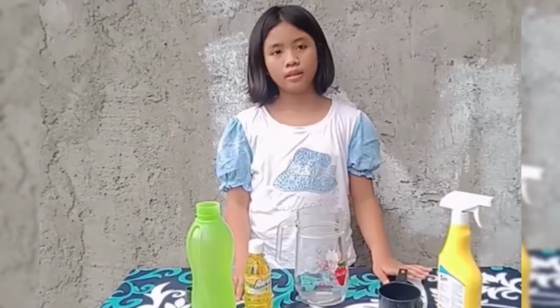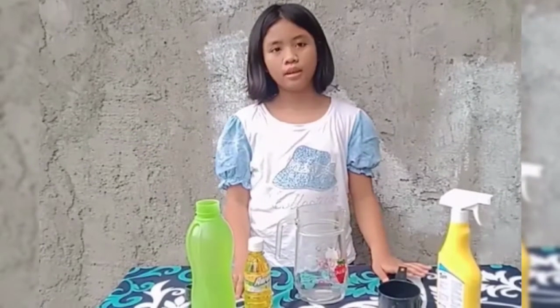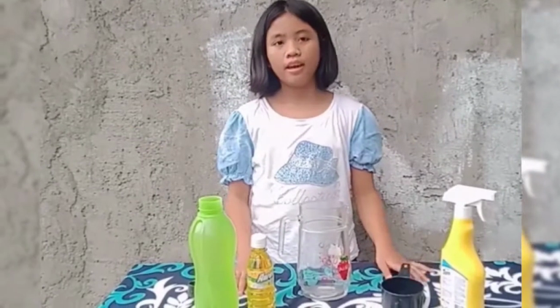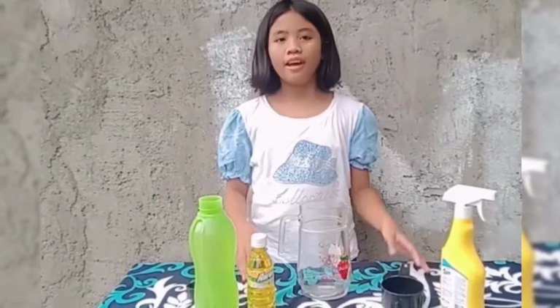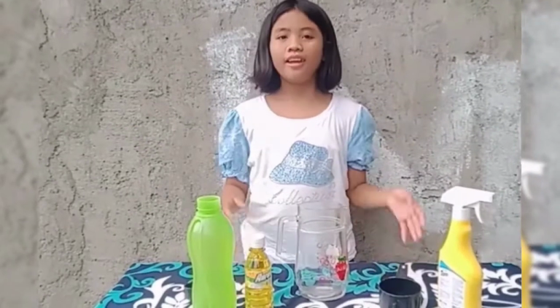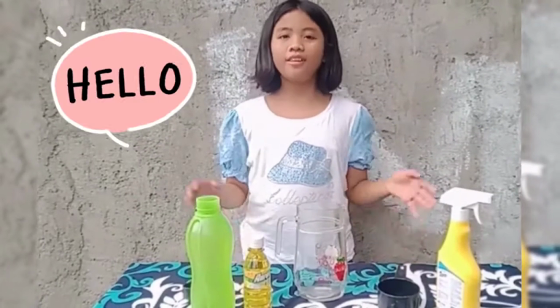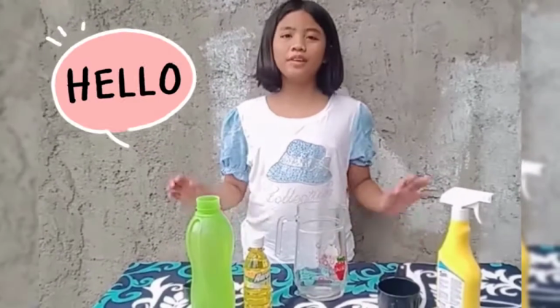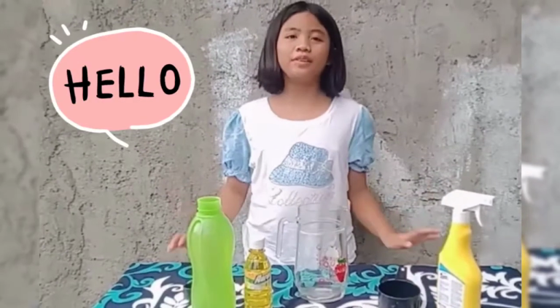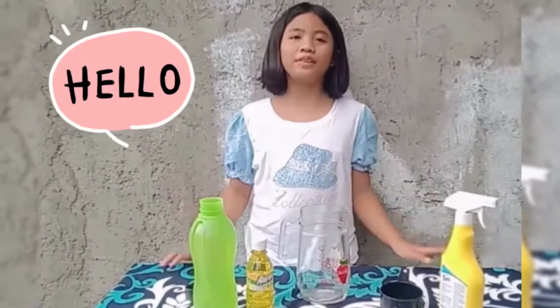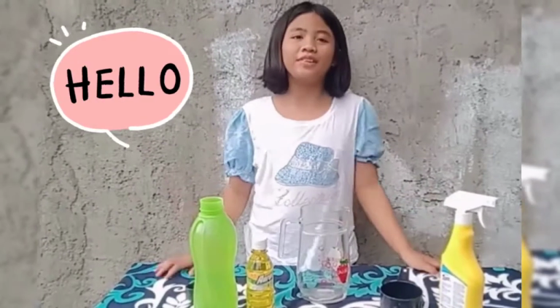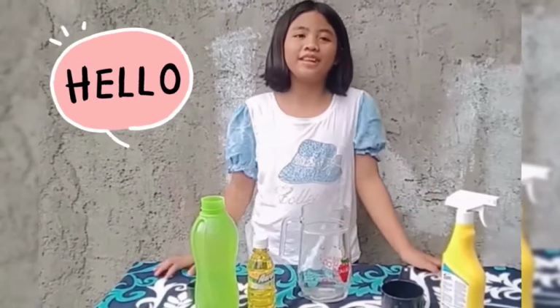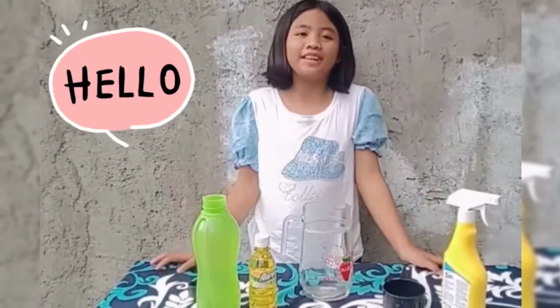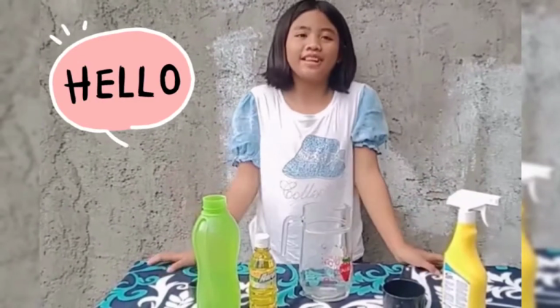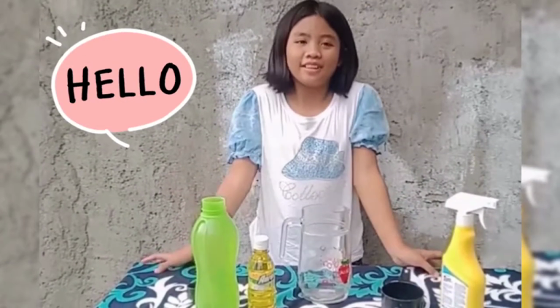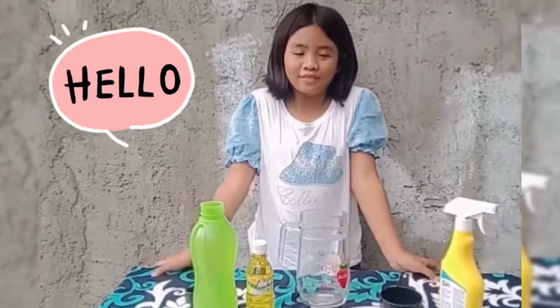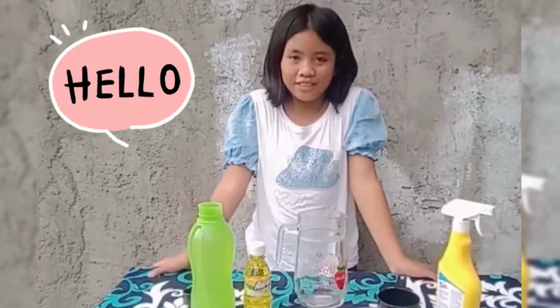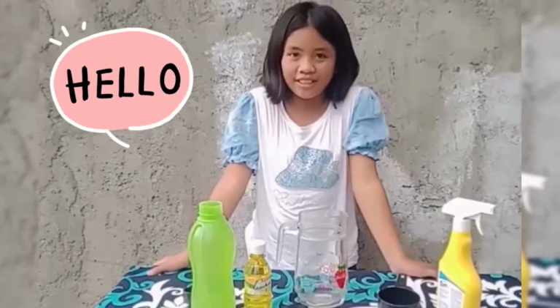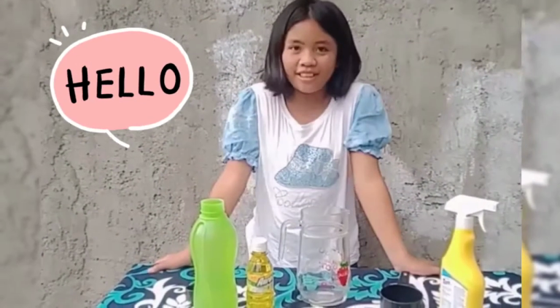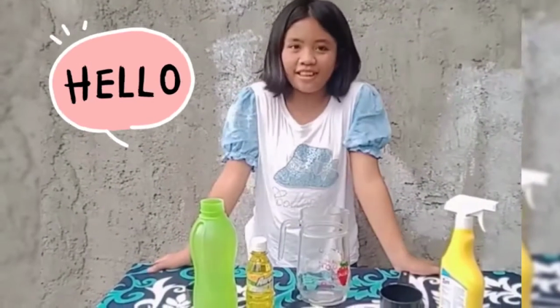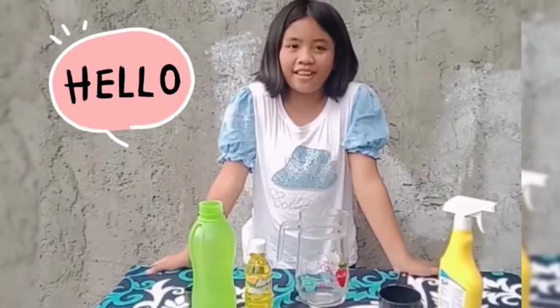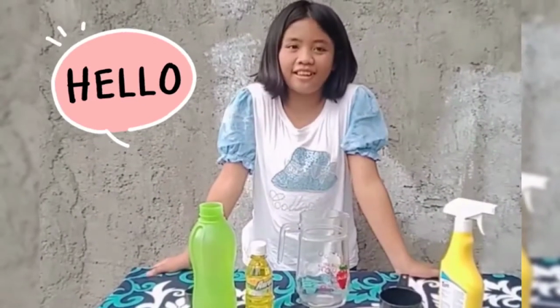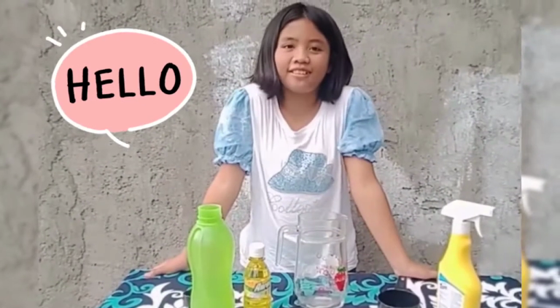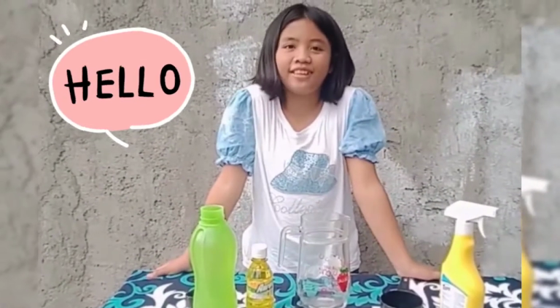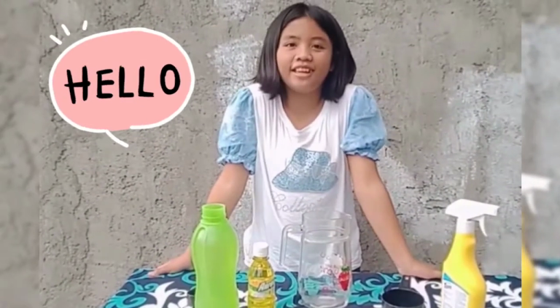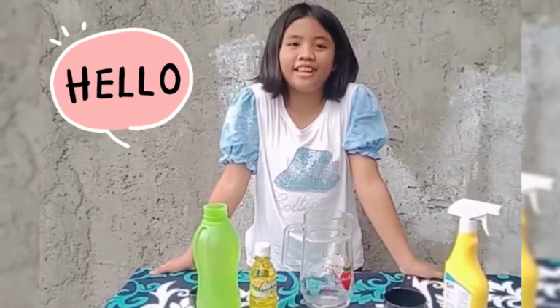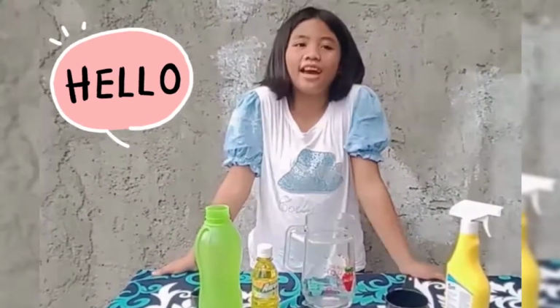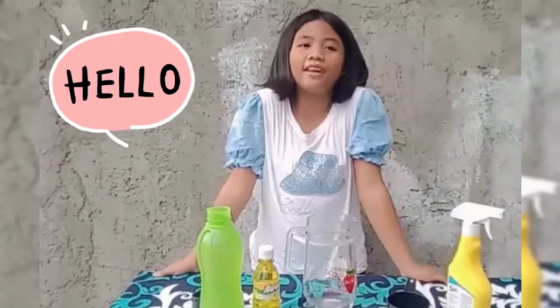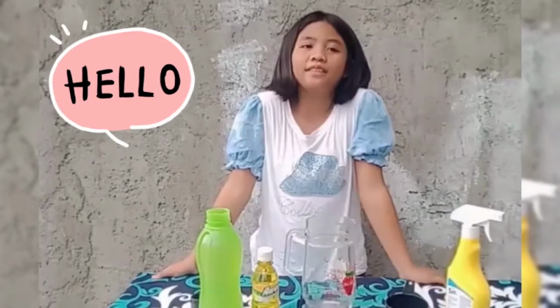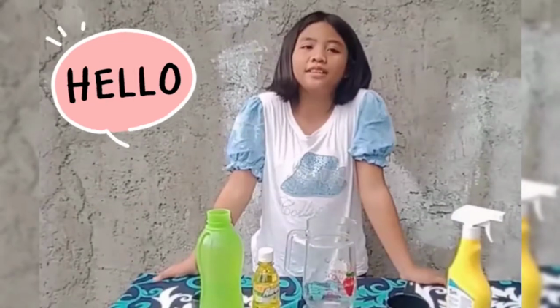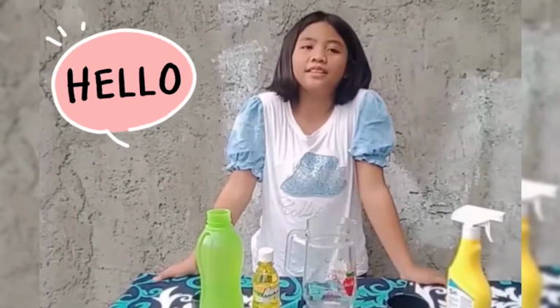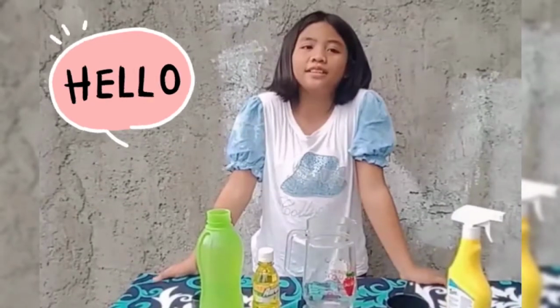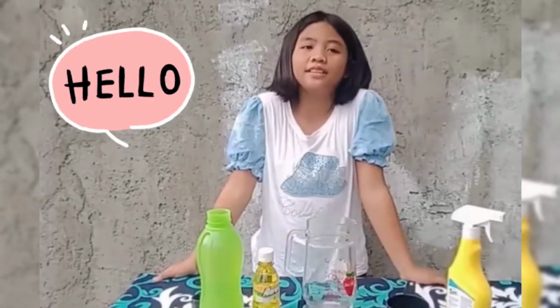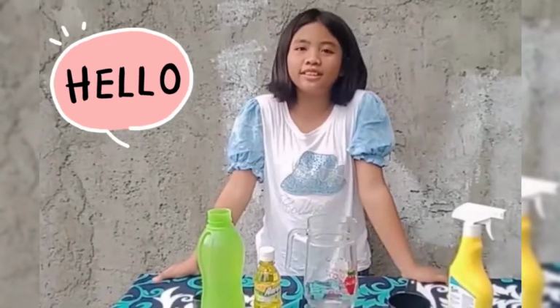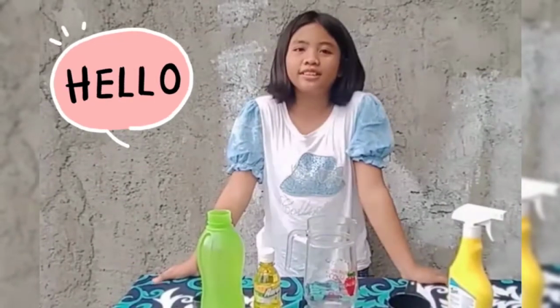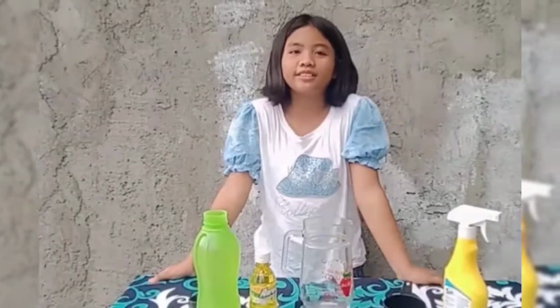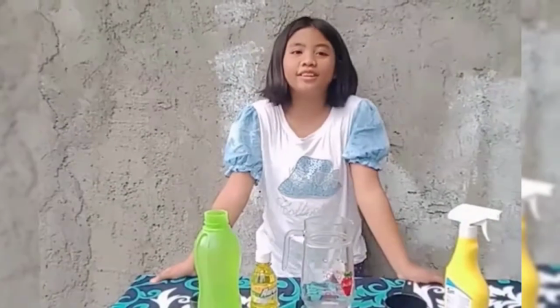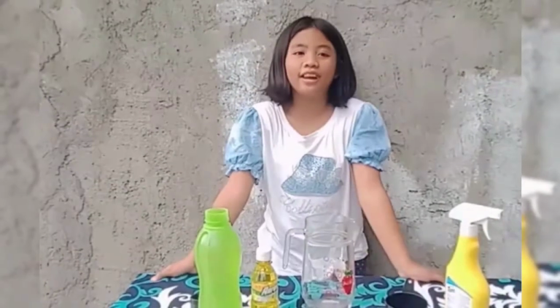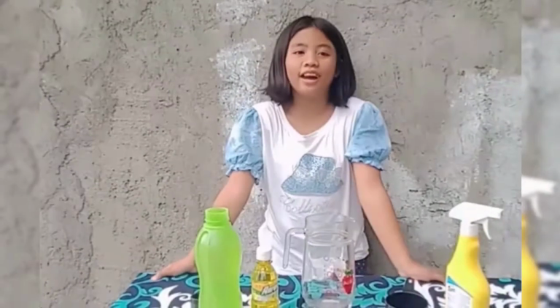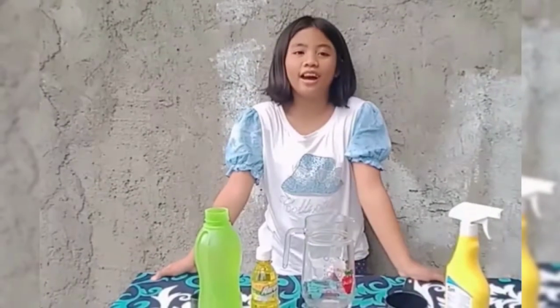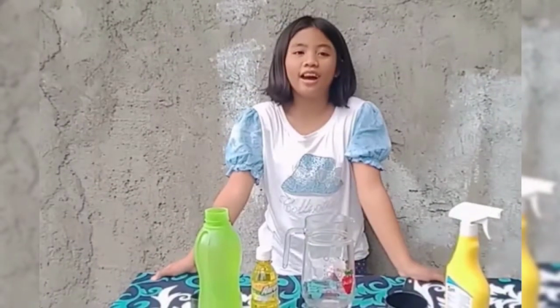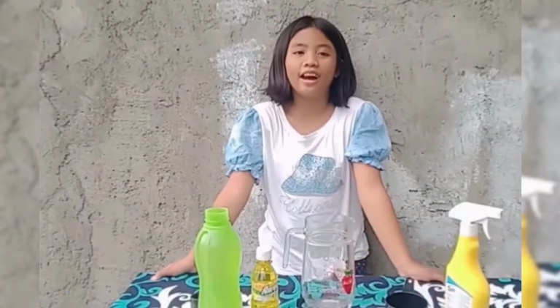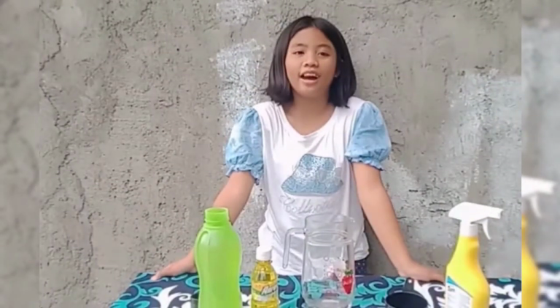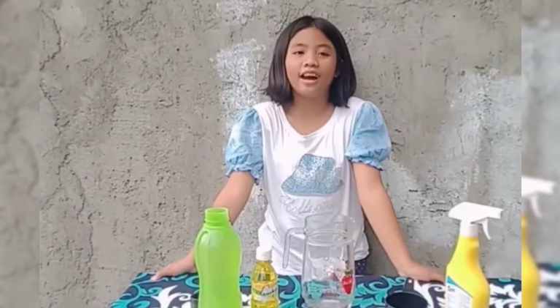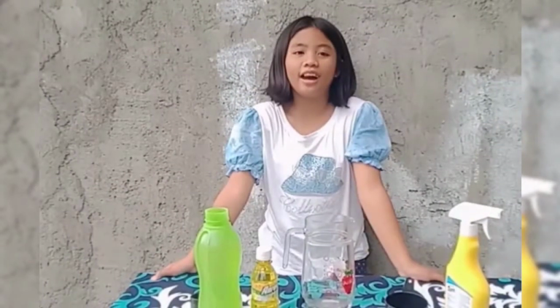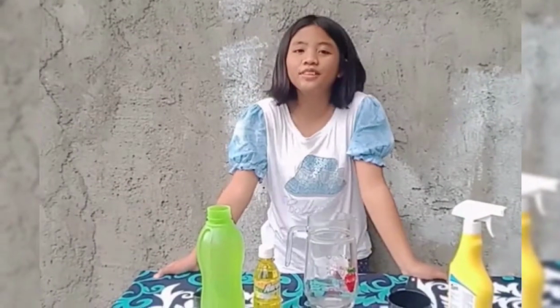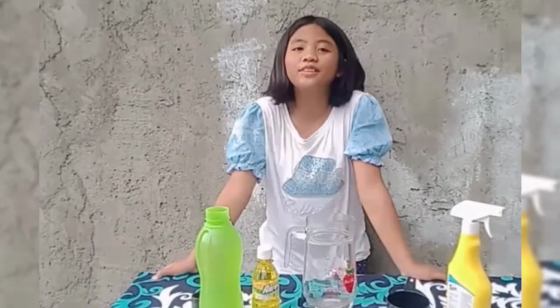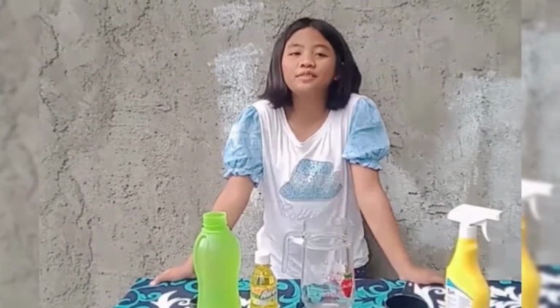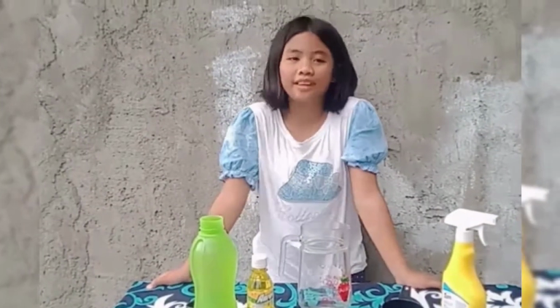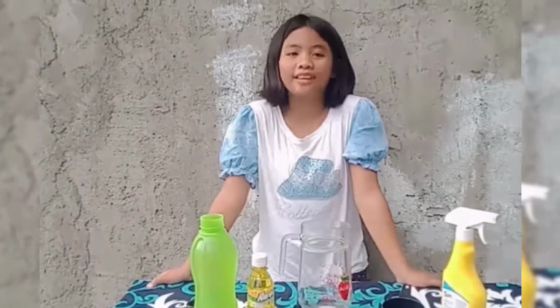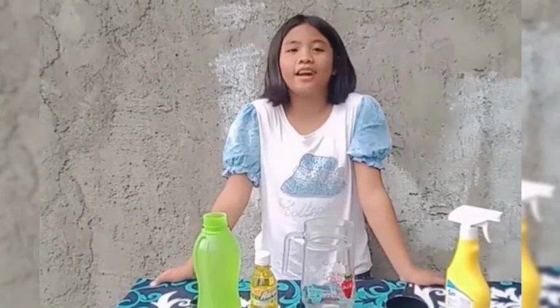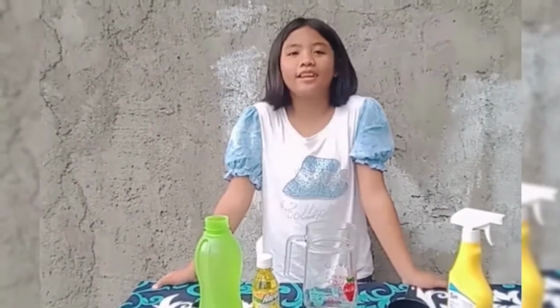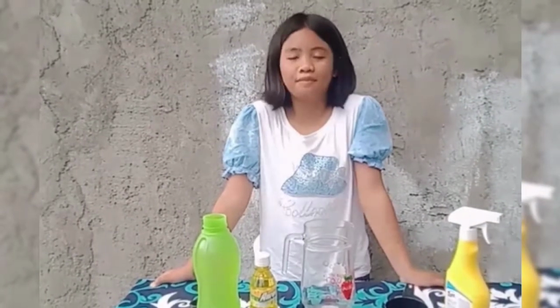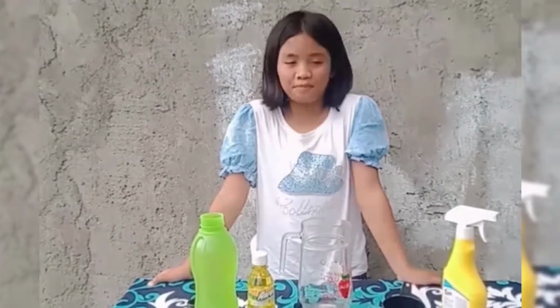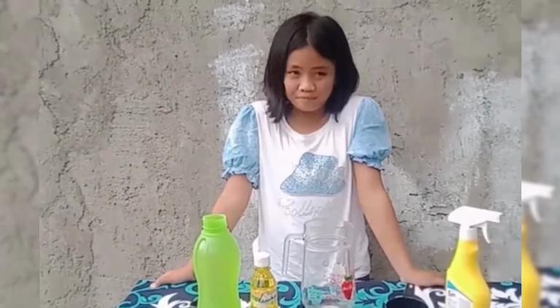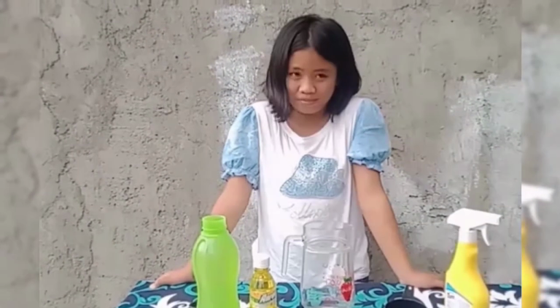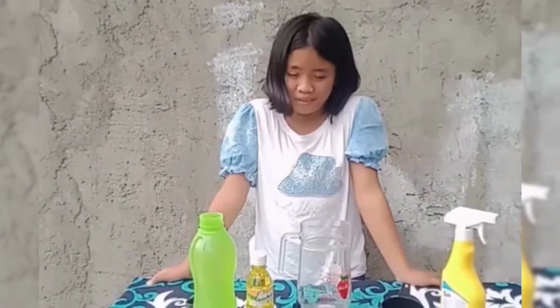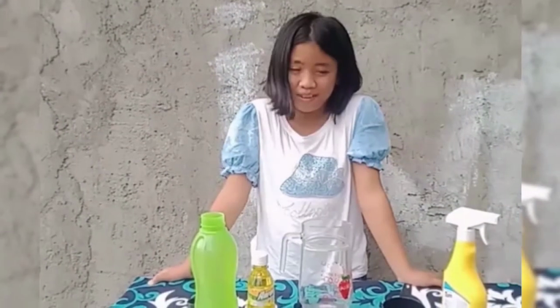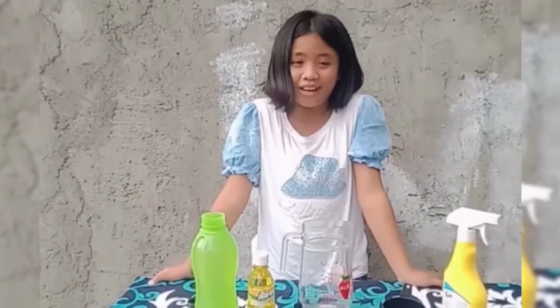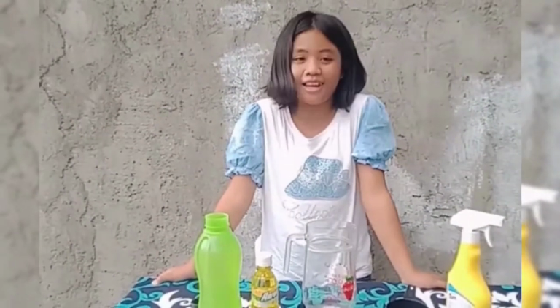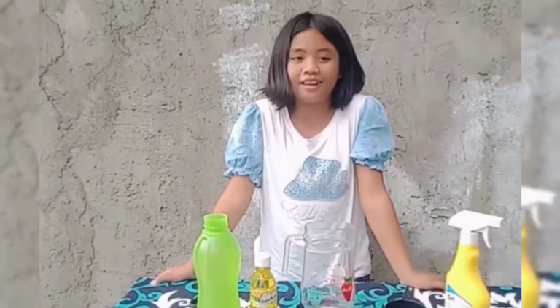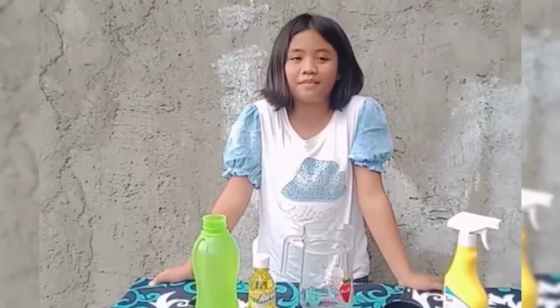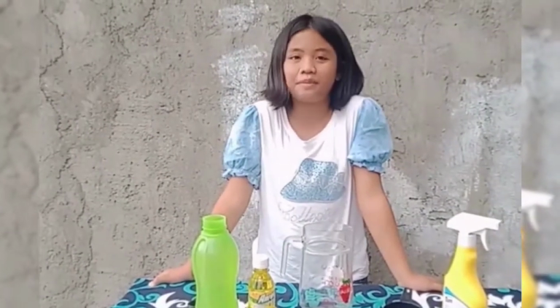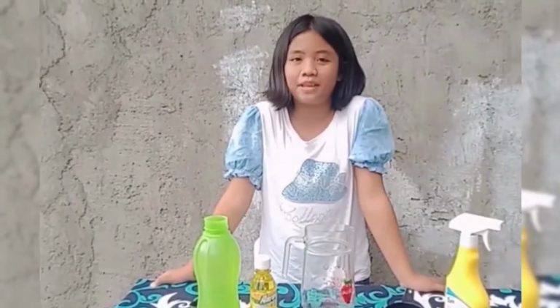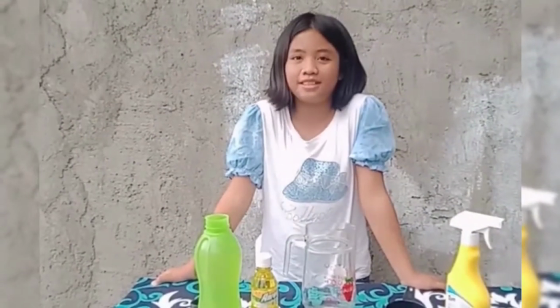Hello everyone, I am Shika and today I will show you how to make an organic pesticide.